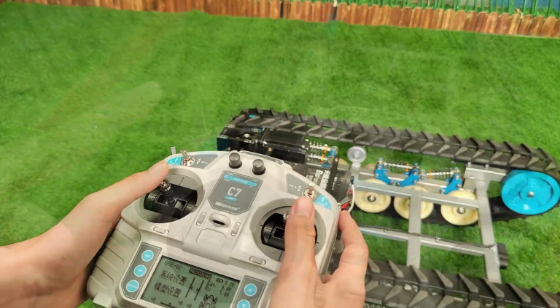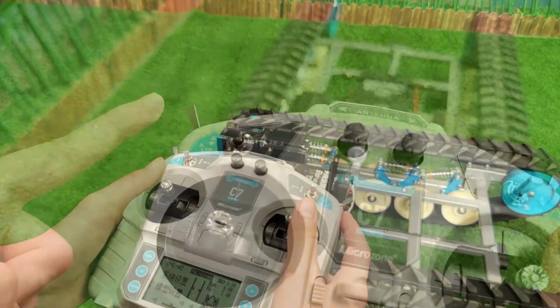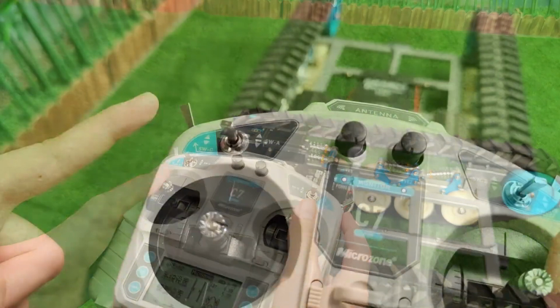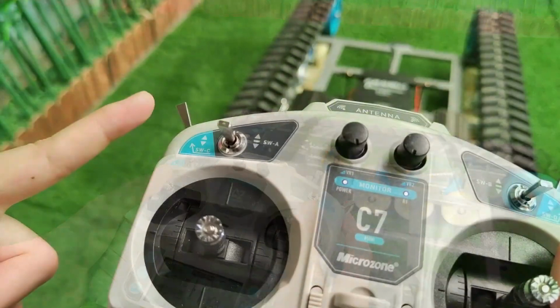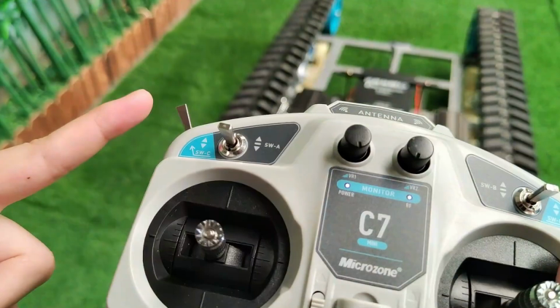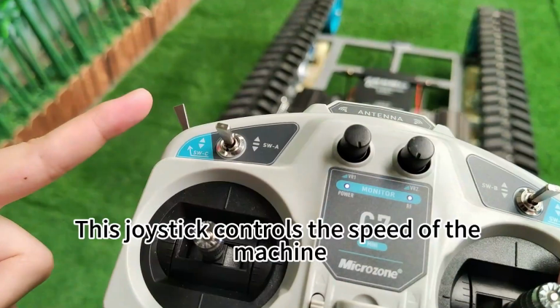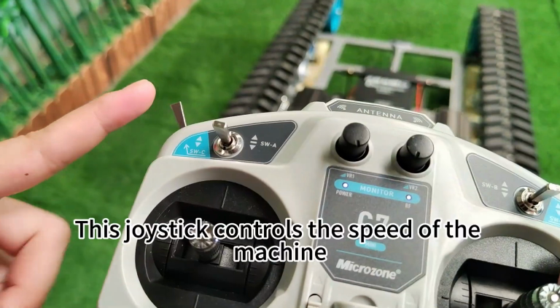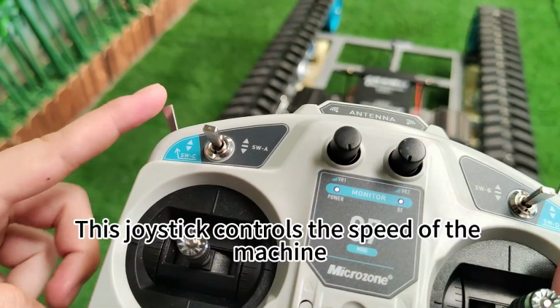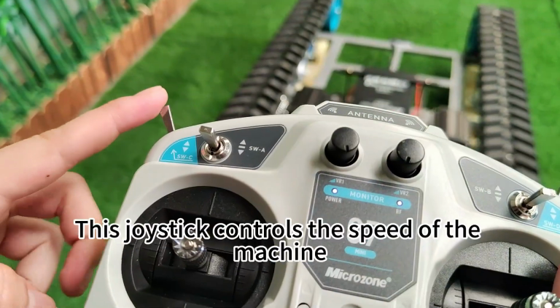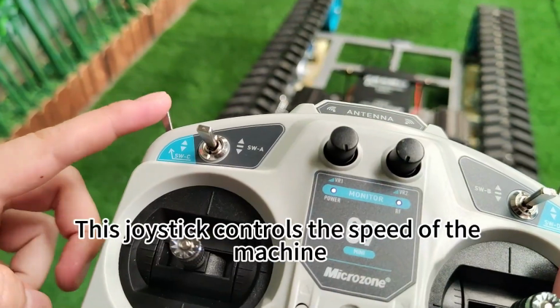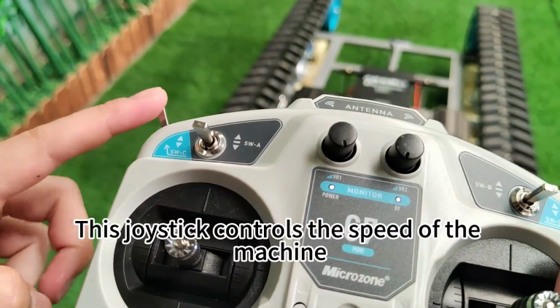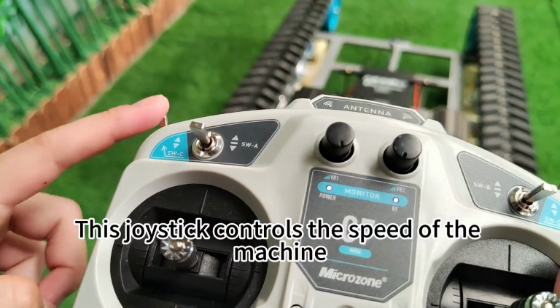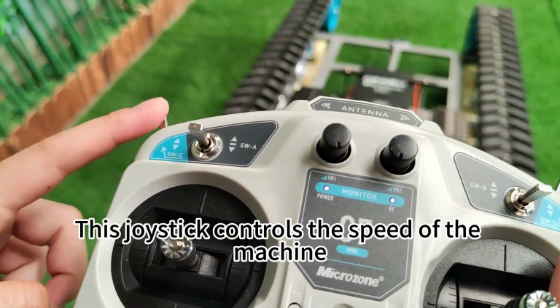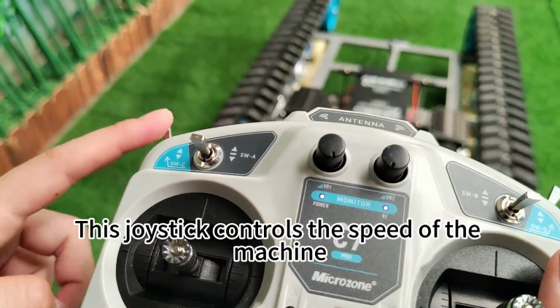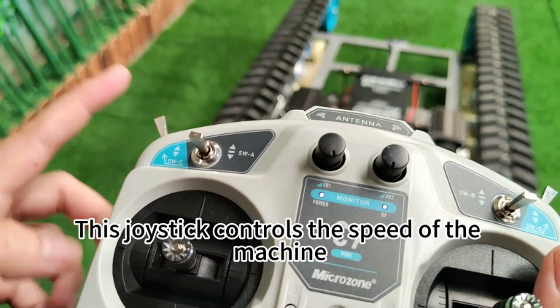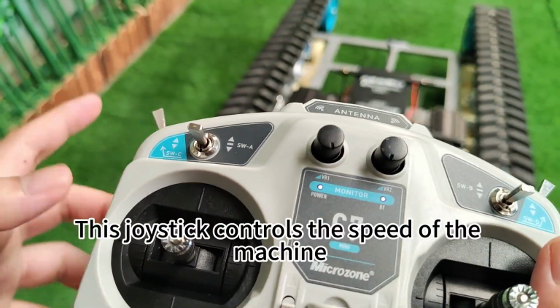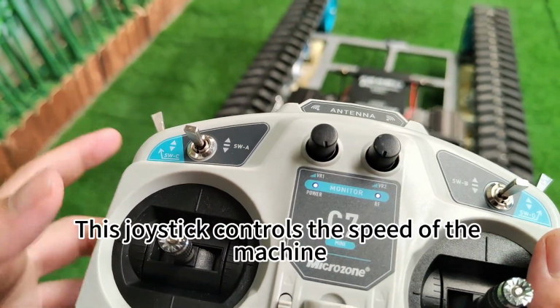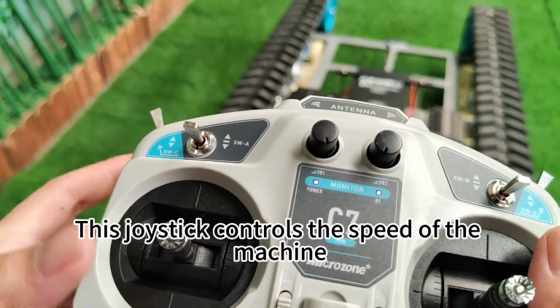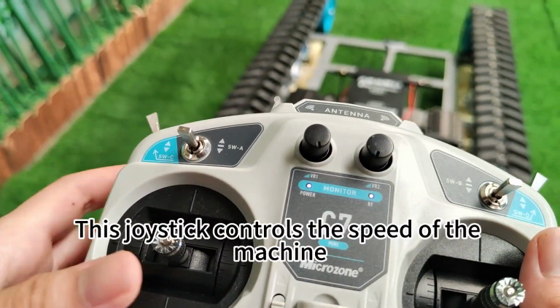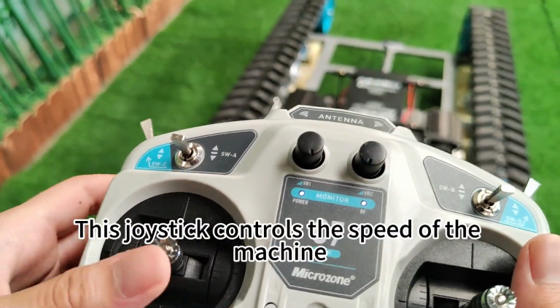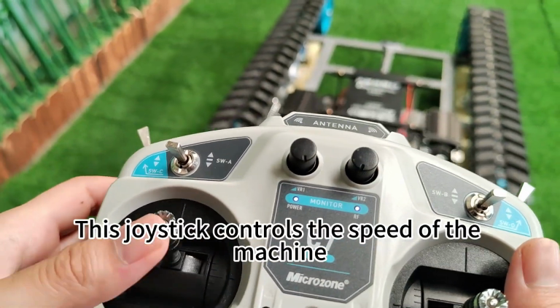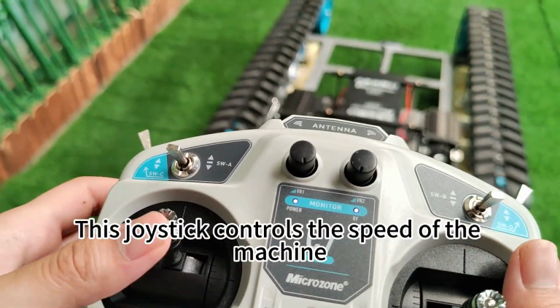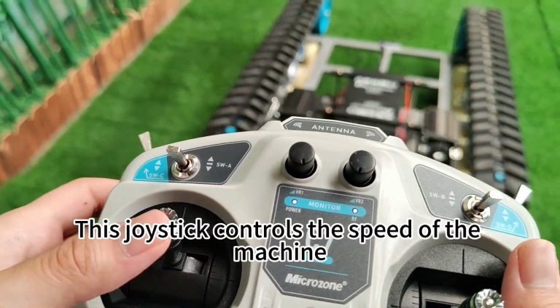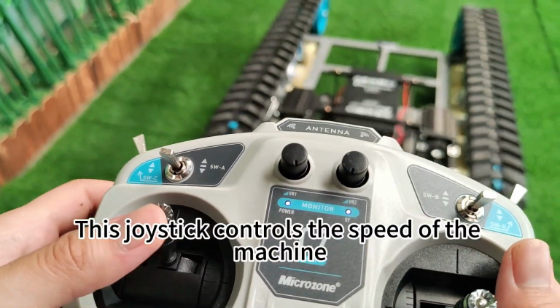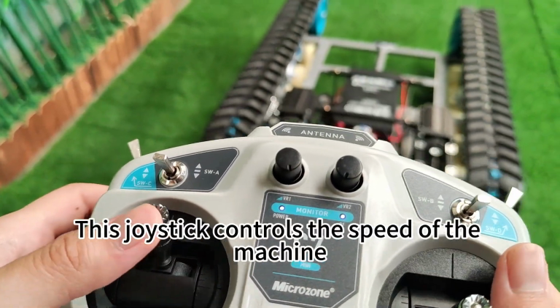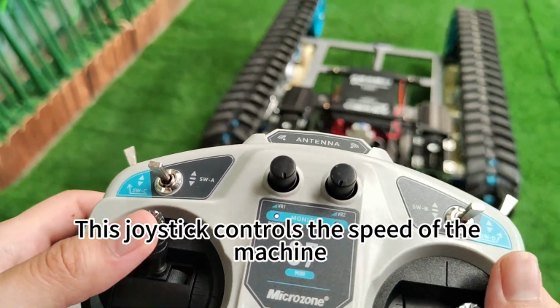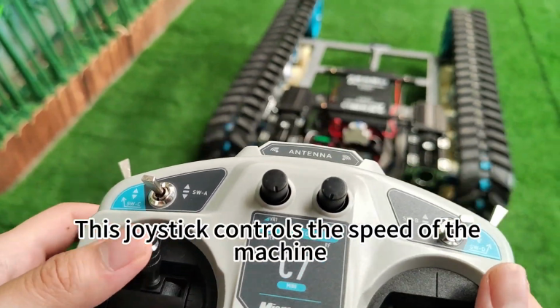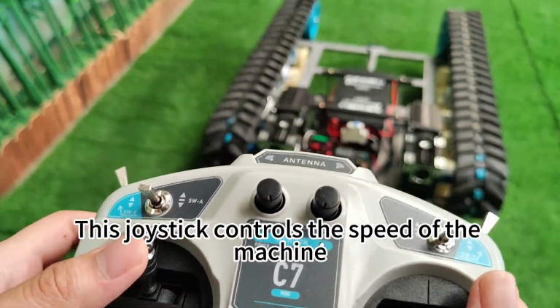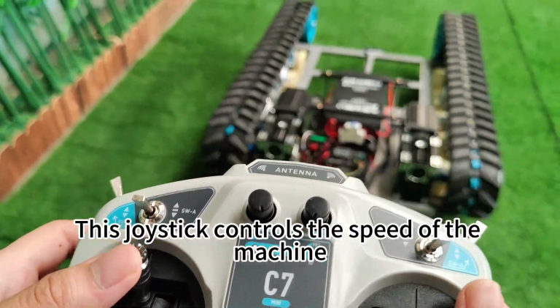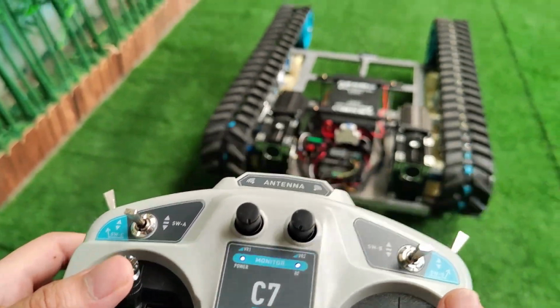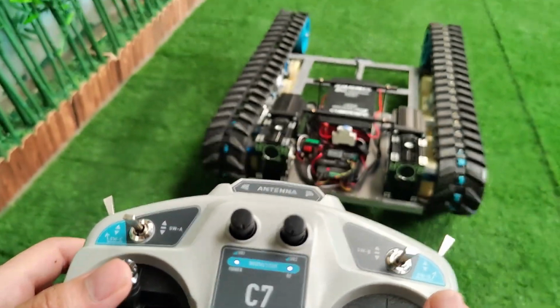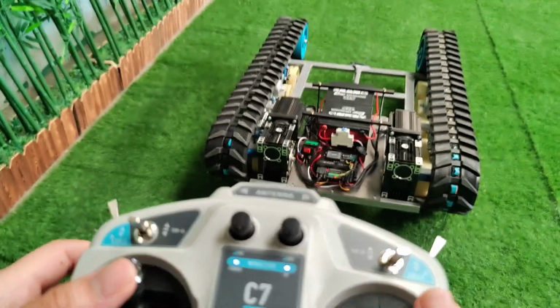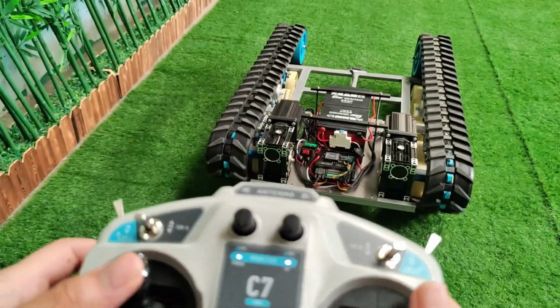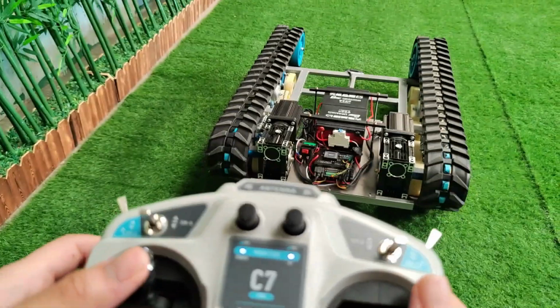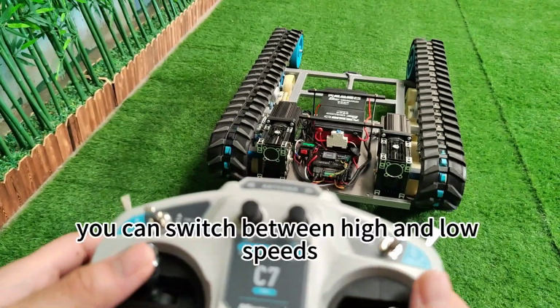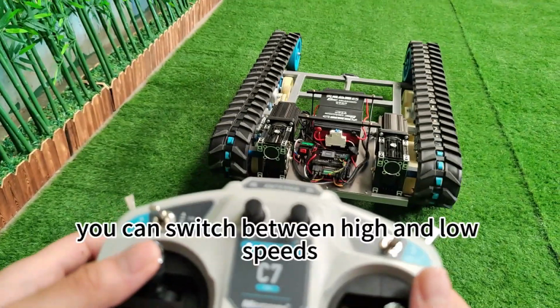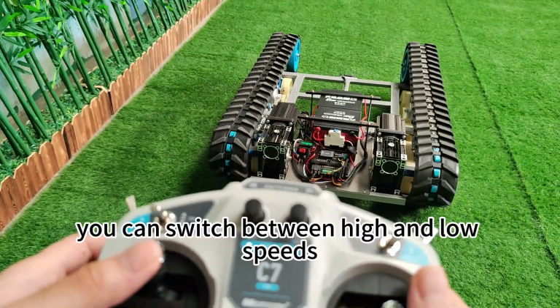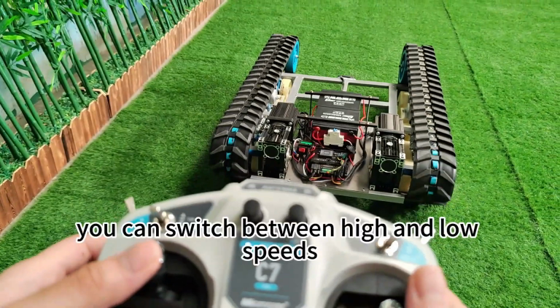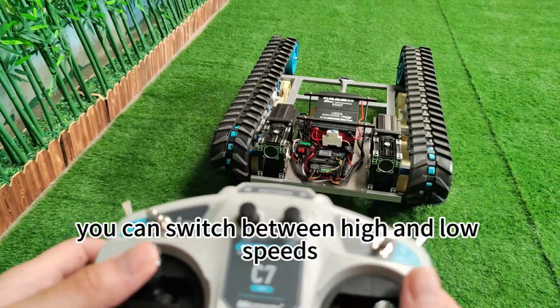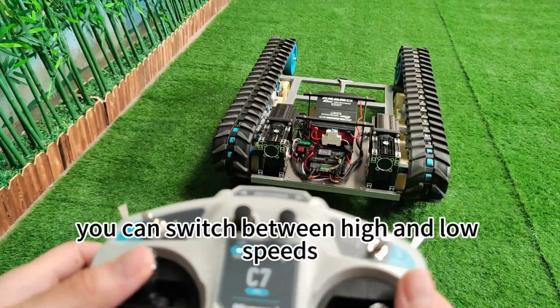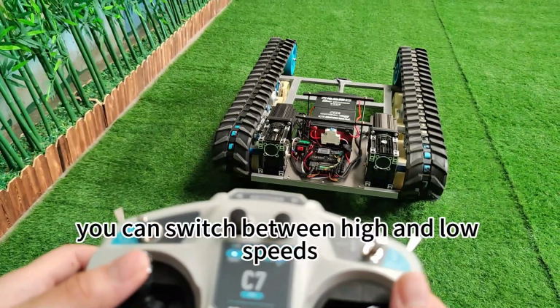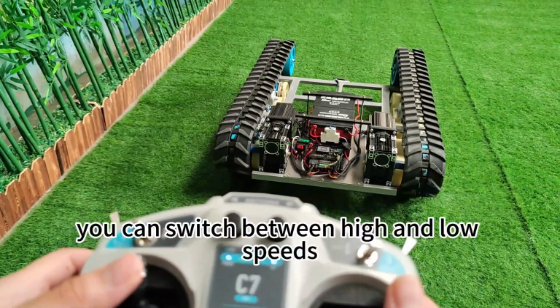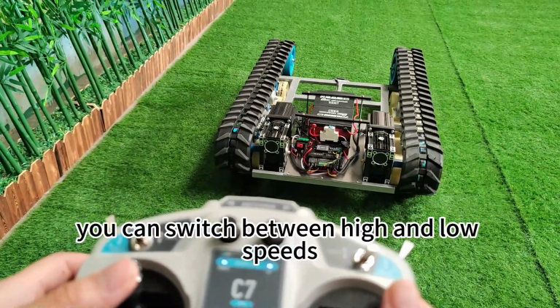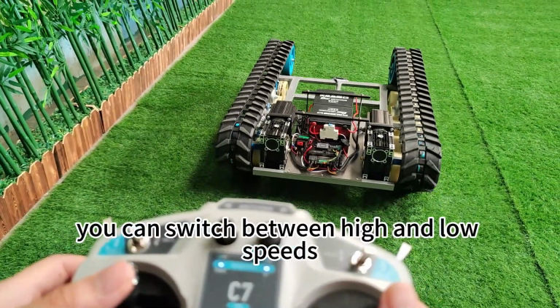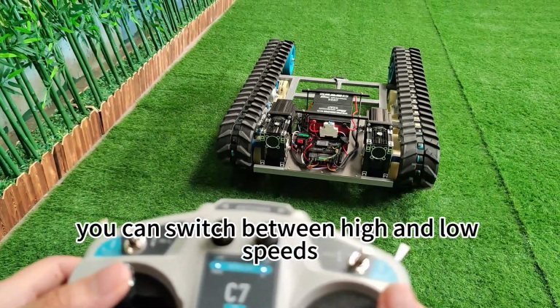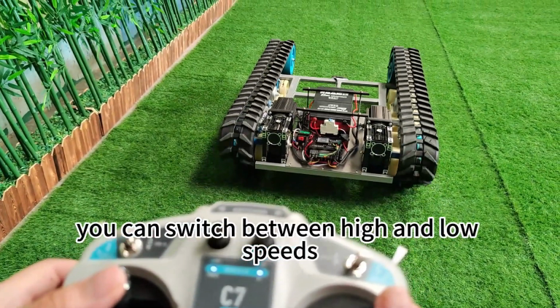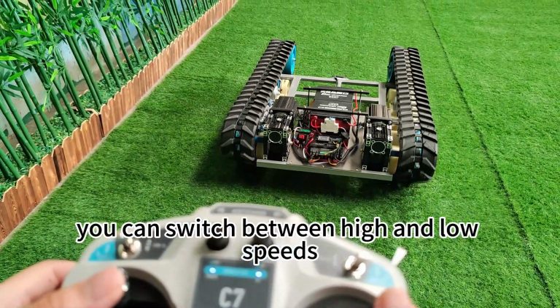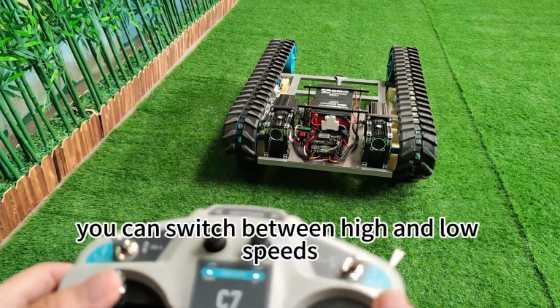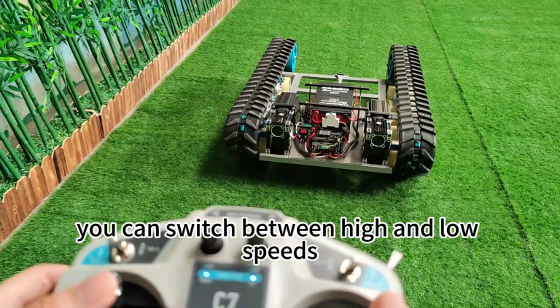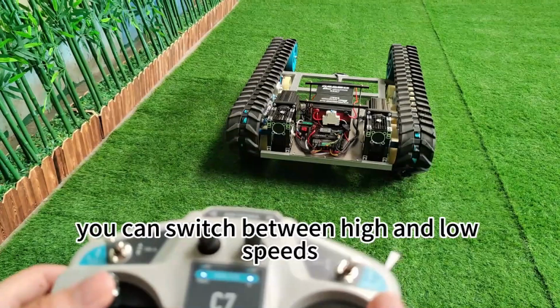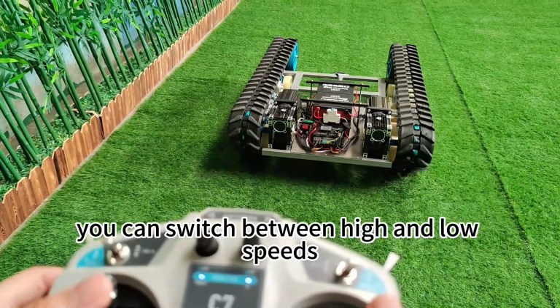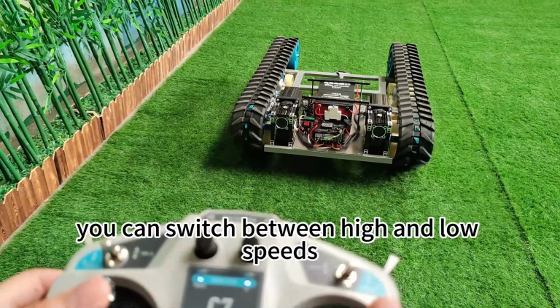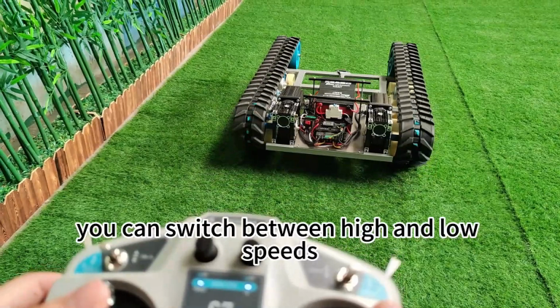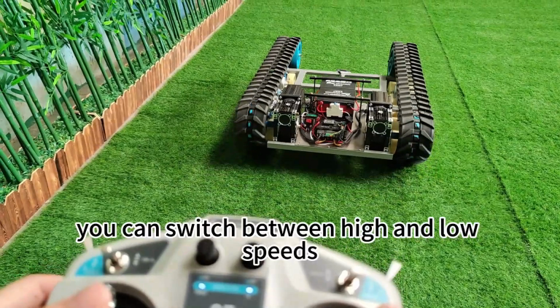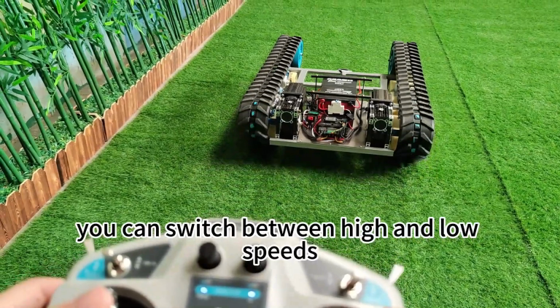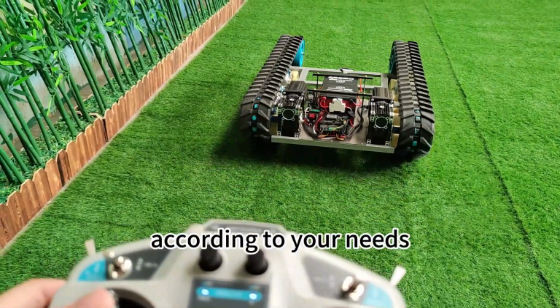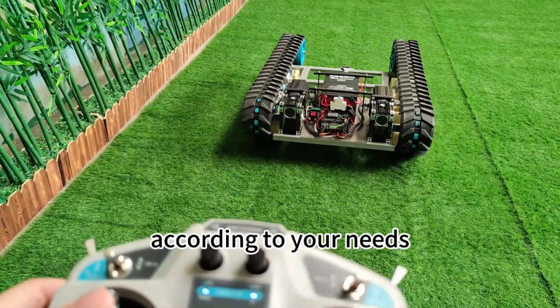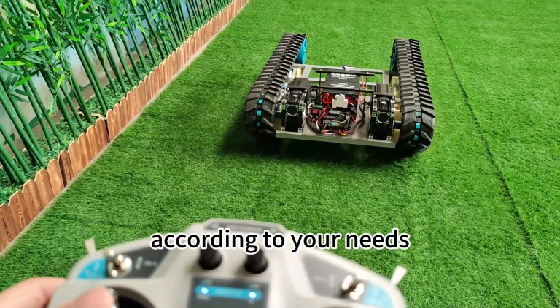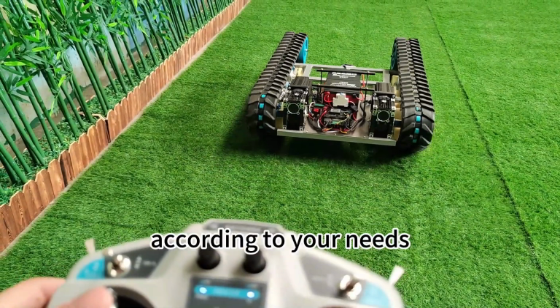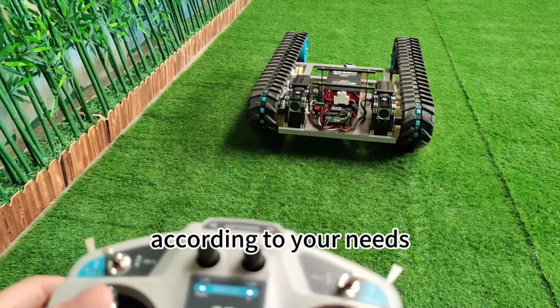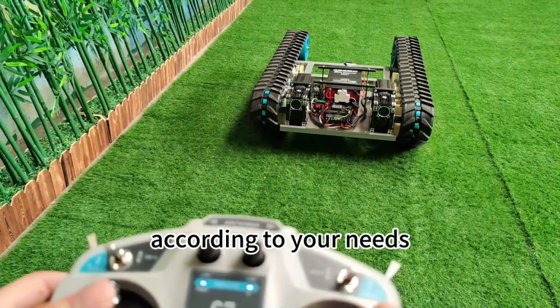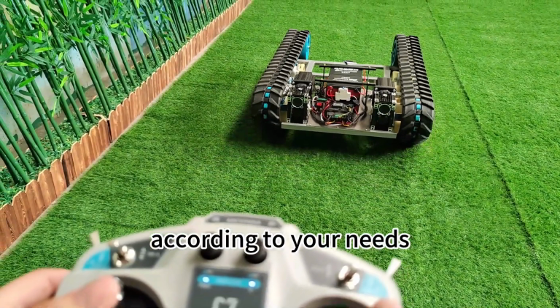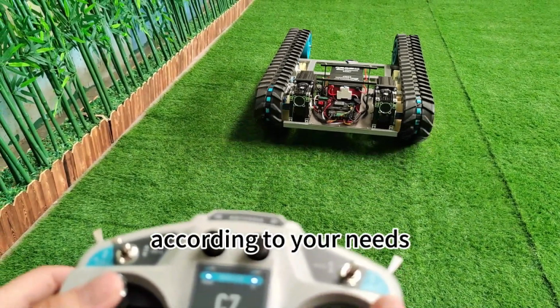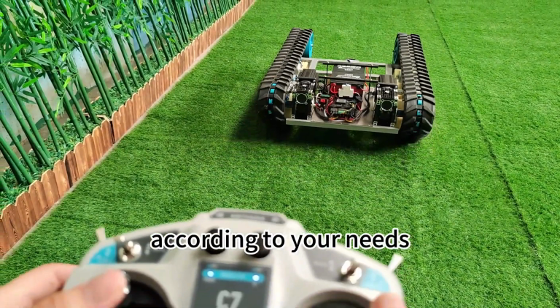This joystick controls the speed of the machine. You can switch between high and low speeds according to your needs.